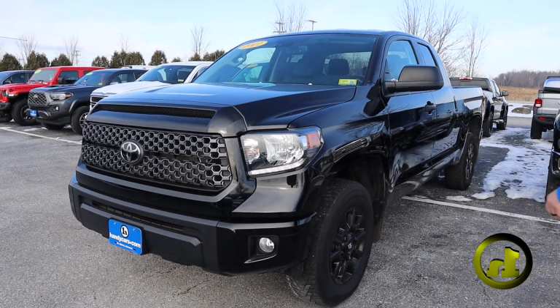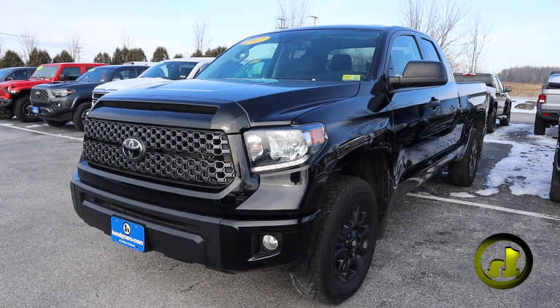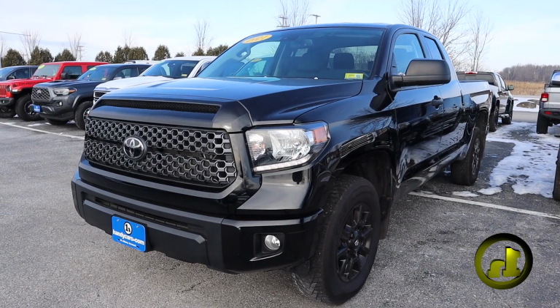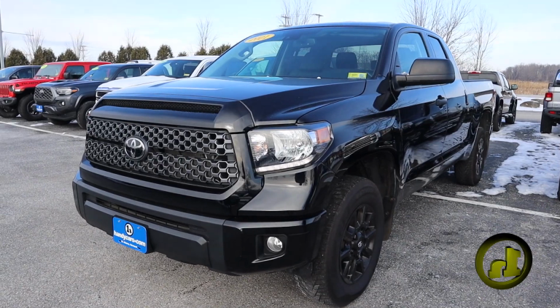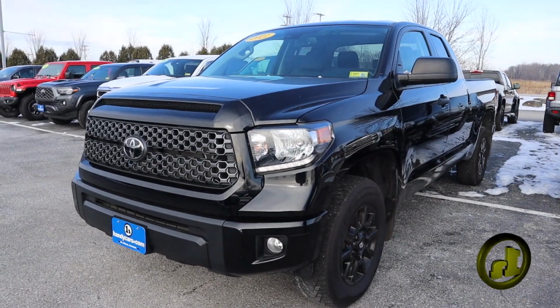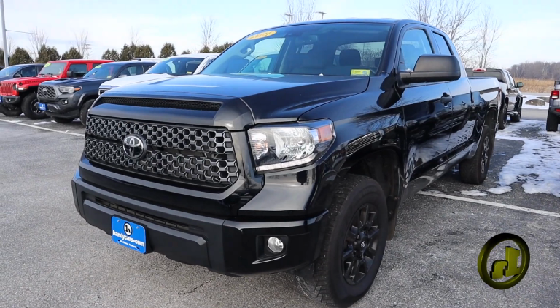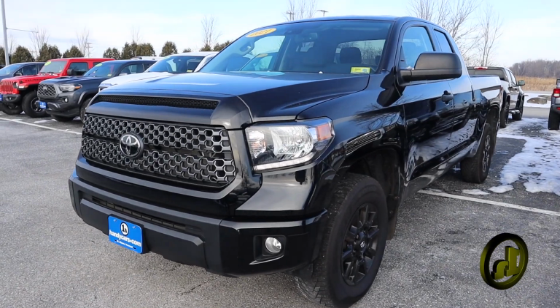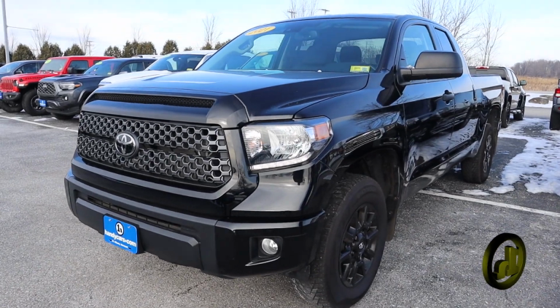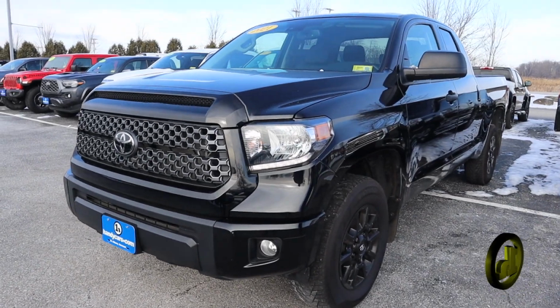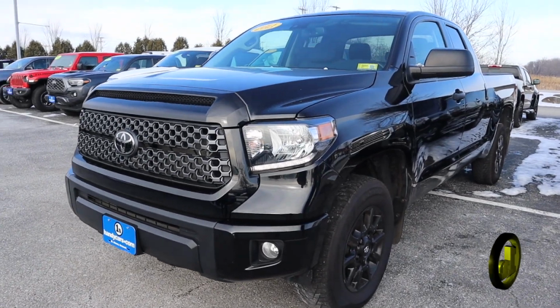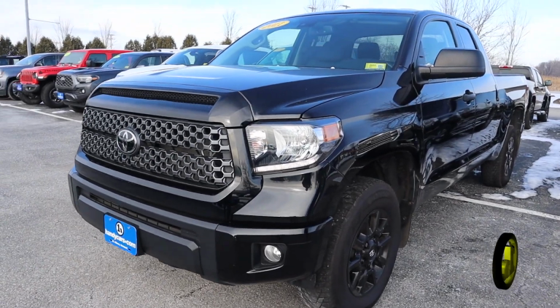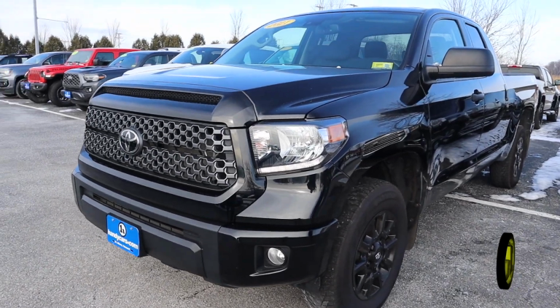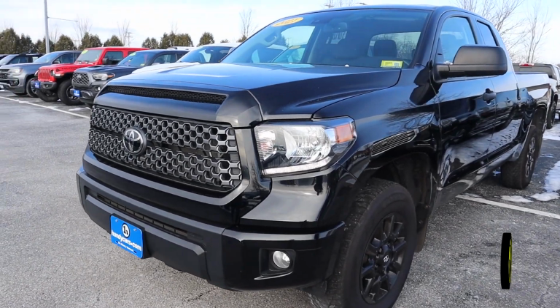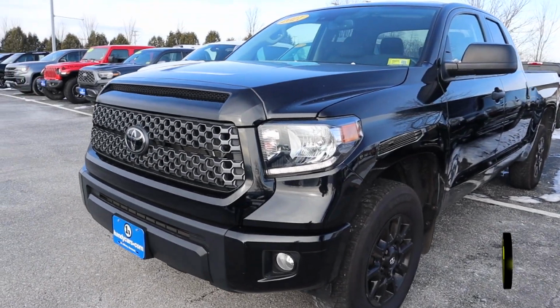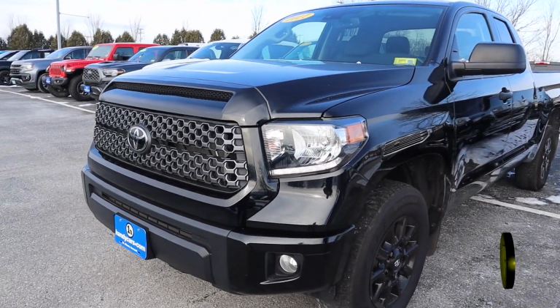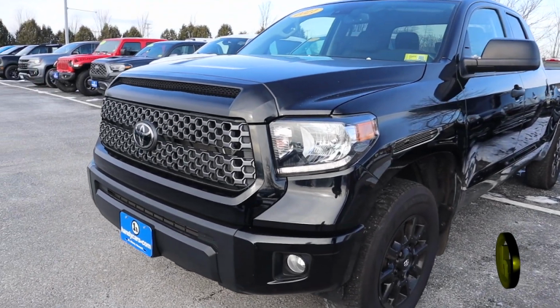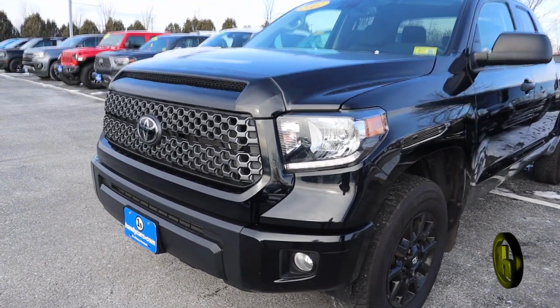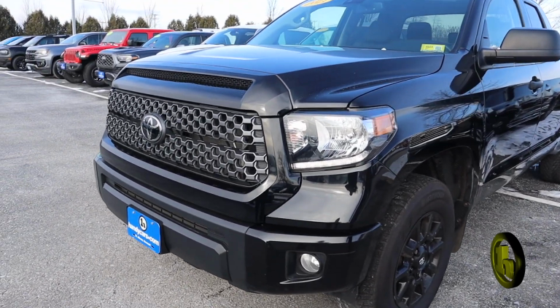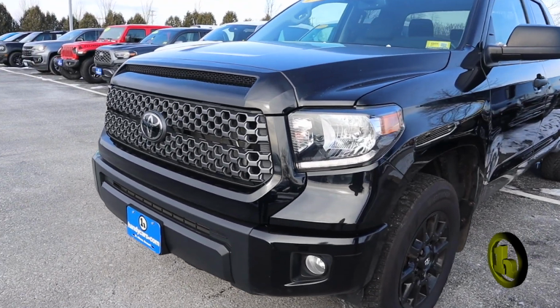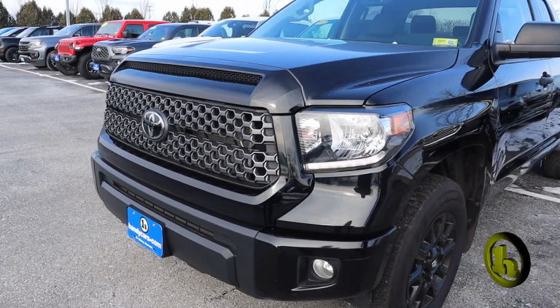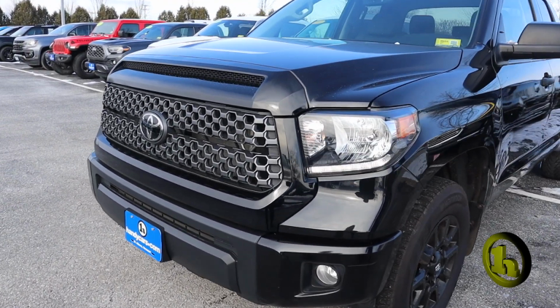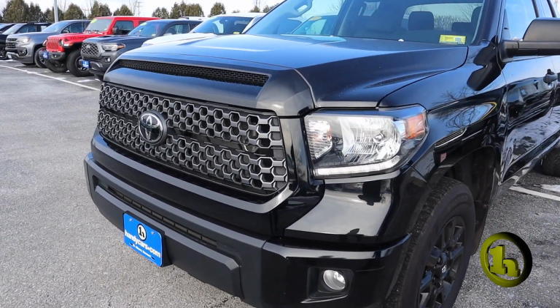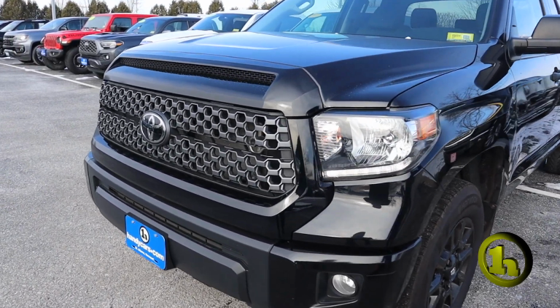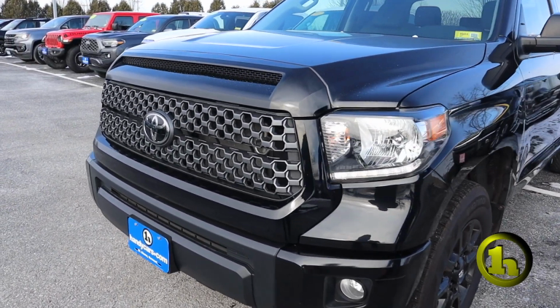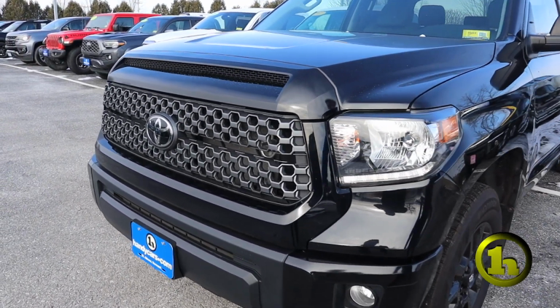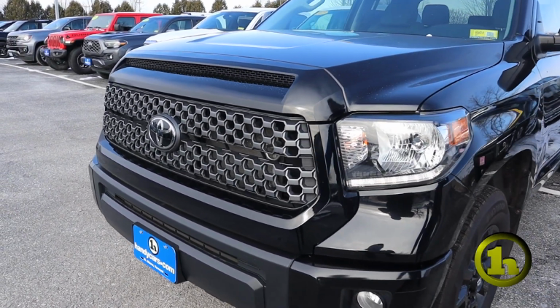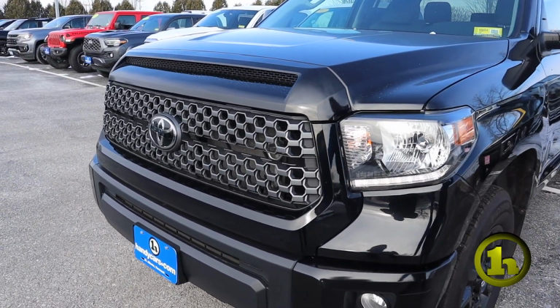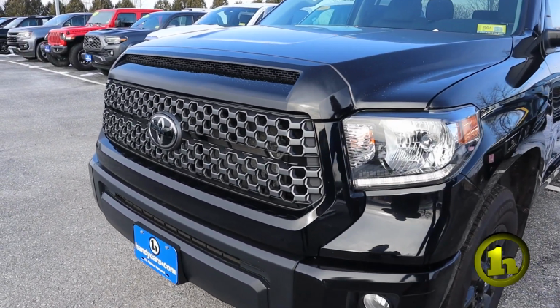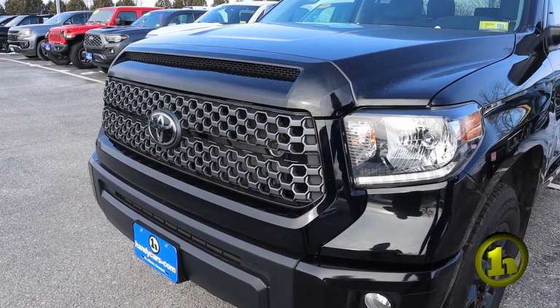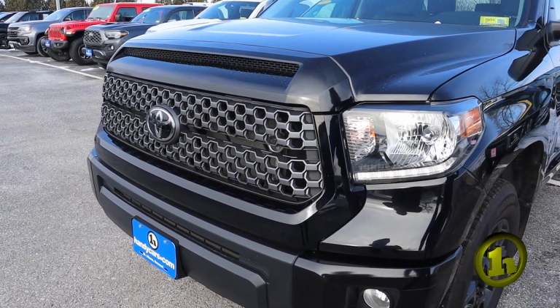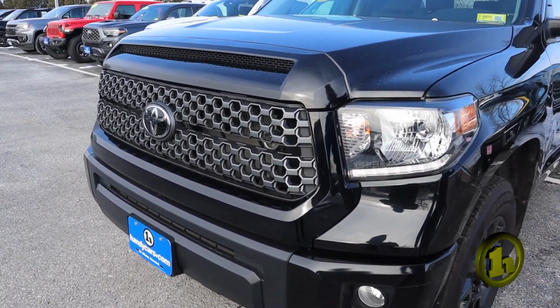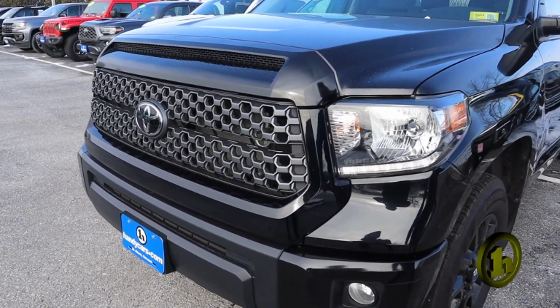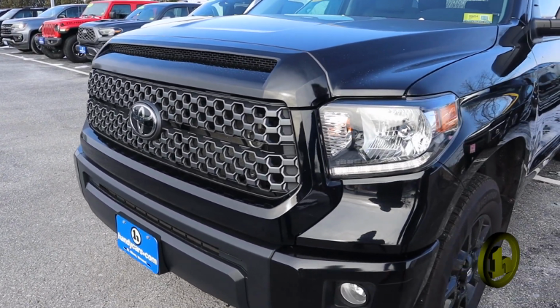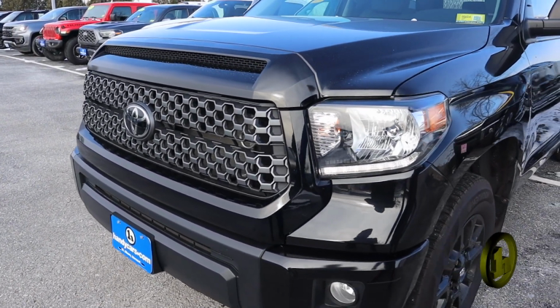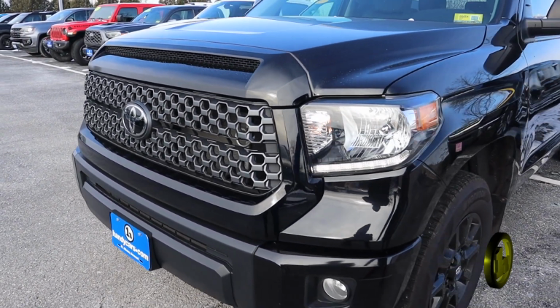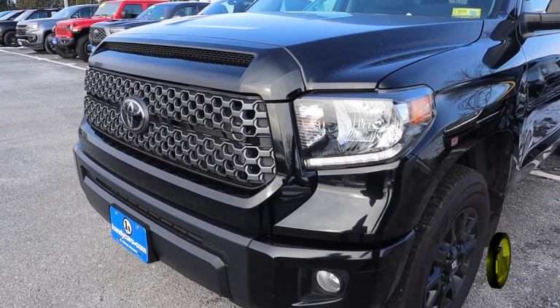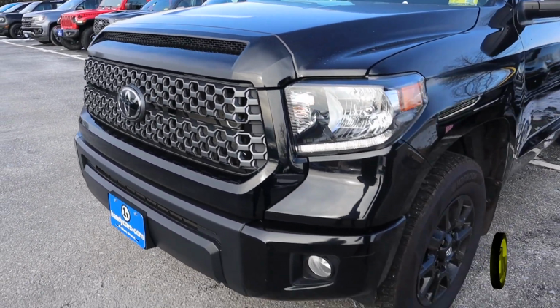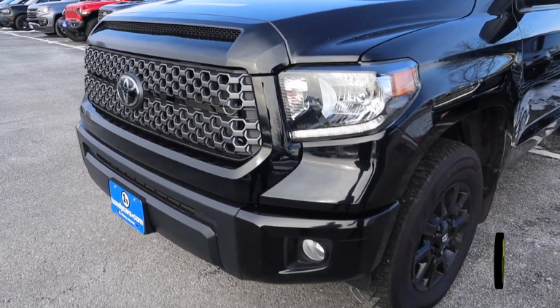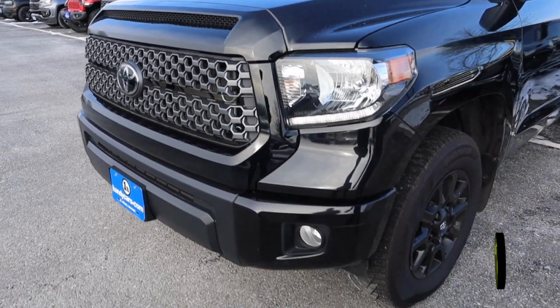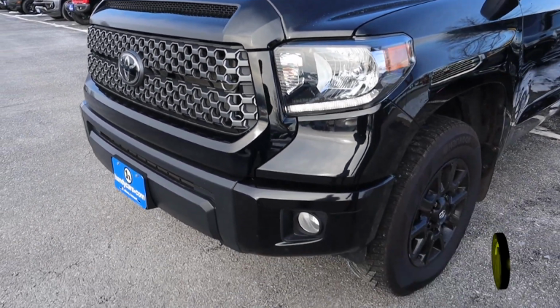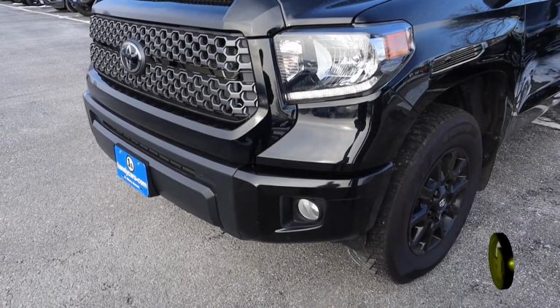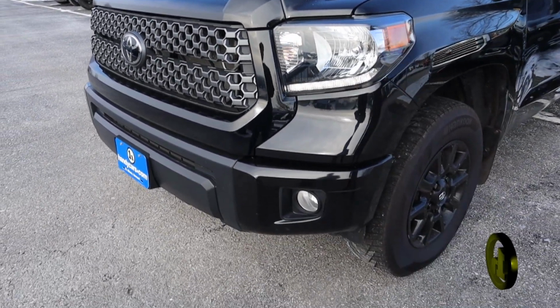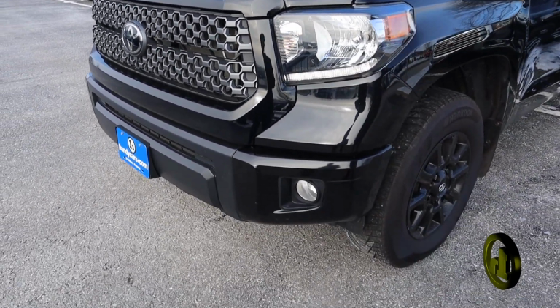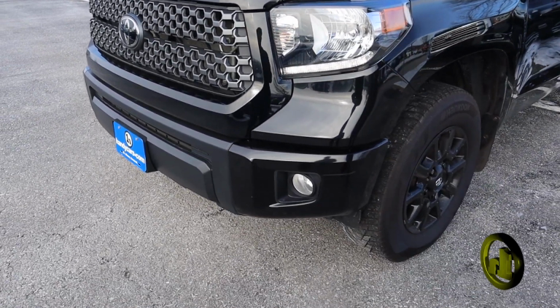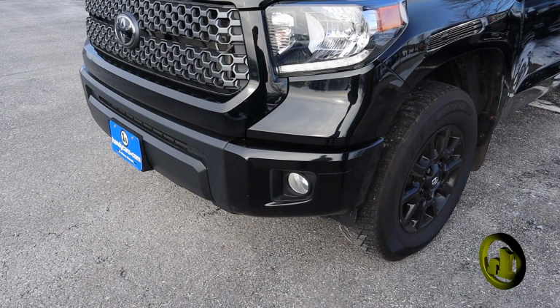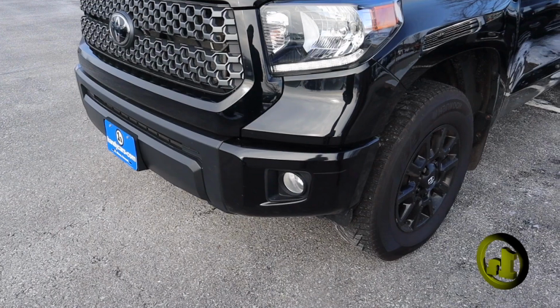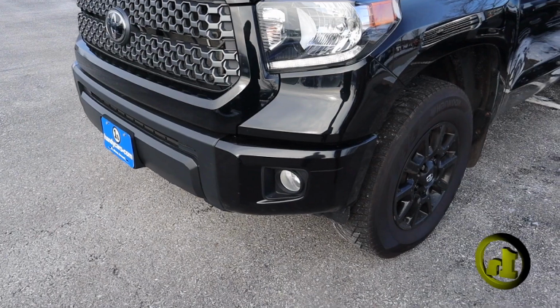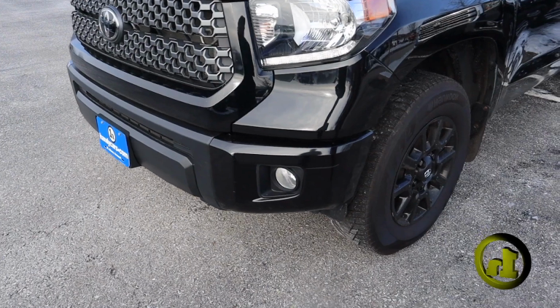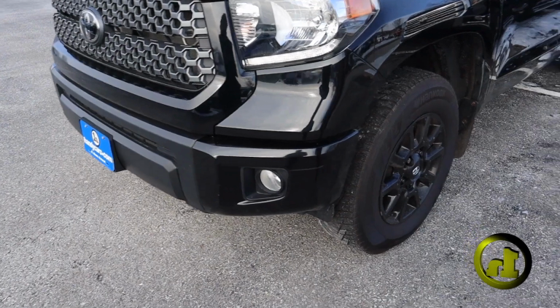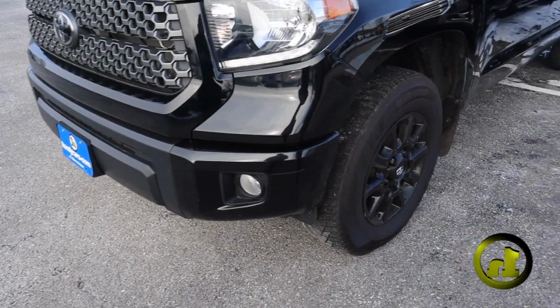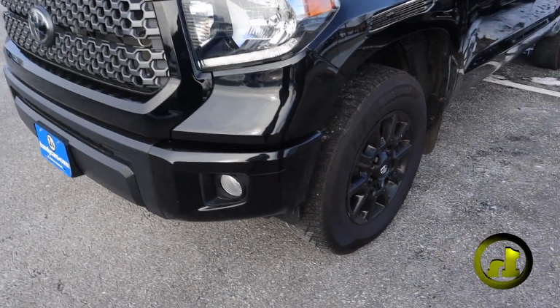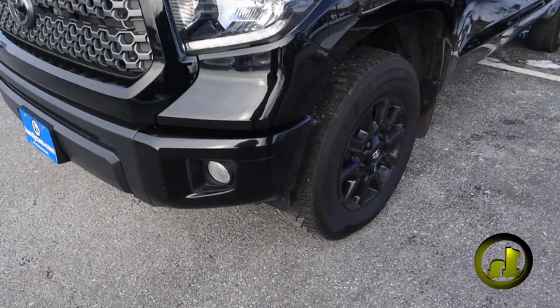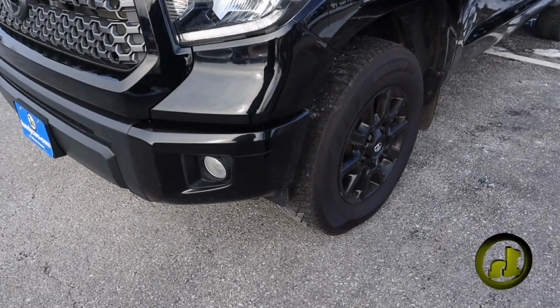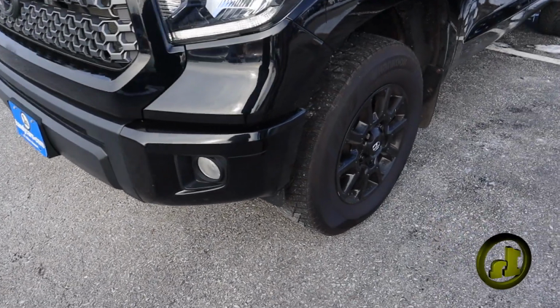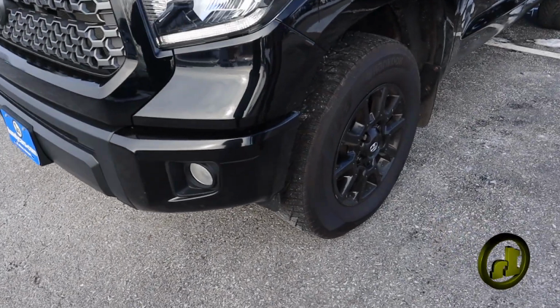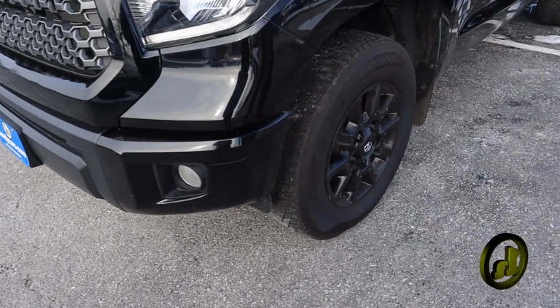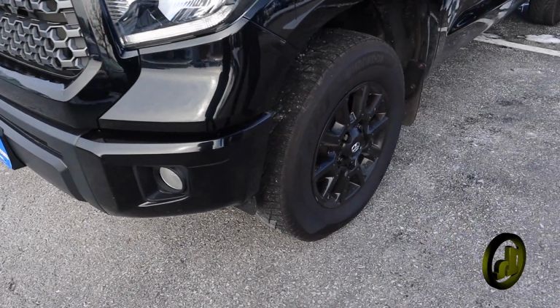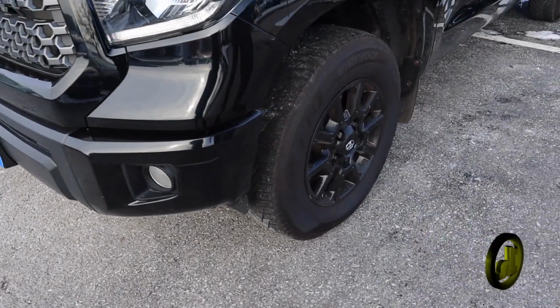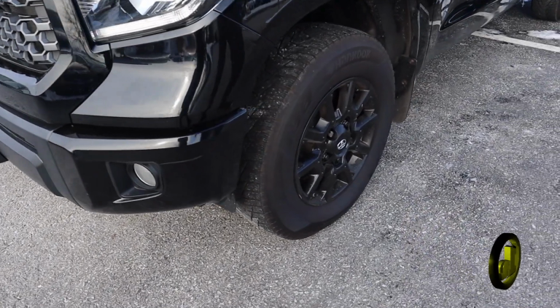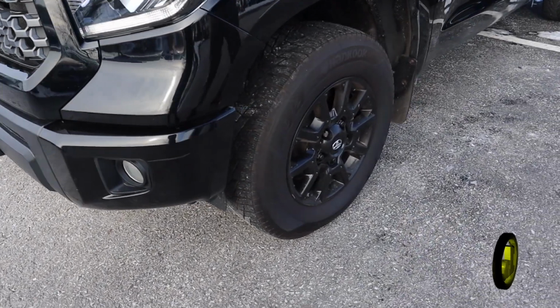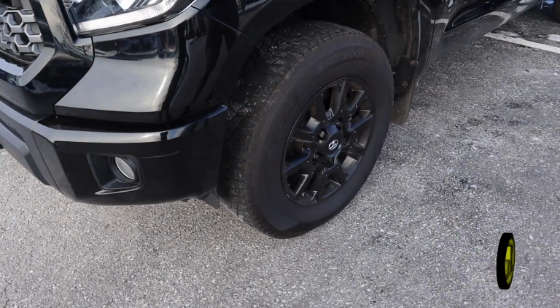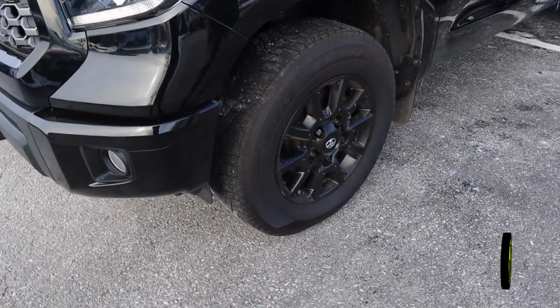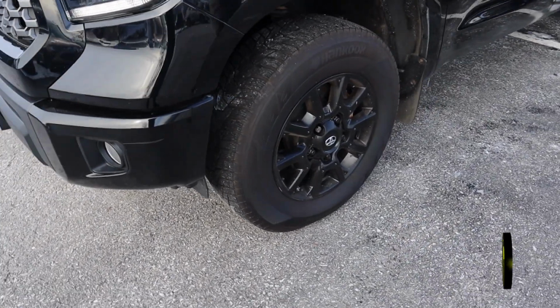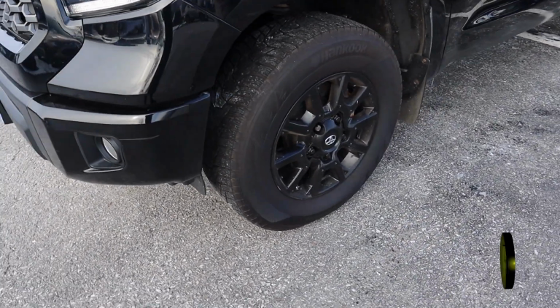Black on black. I actually took this one in trade. Pretty much the only reason the guy traded it in is he couldn't pull his camper with it.